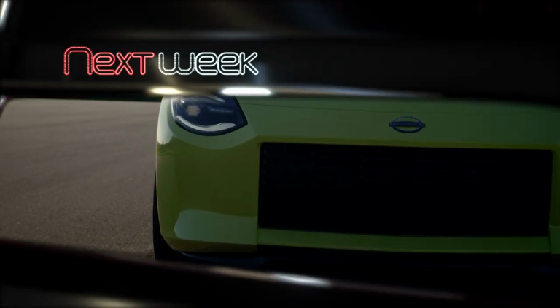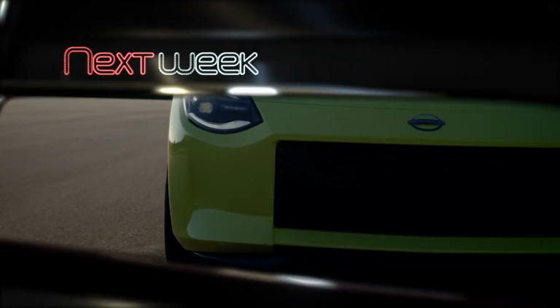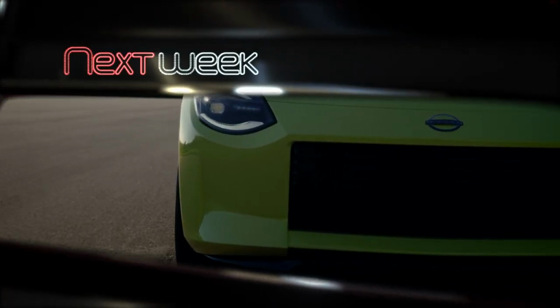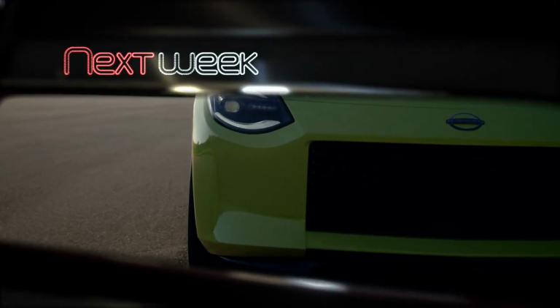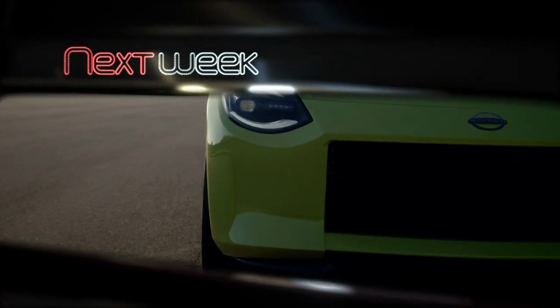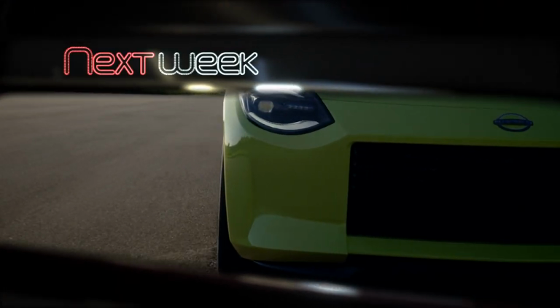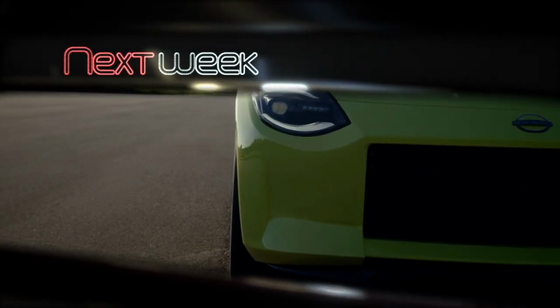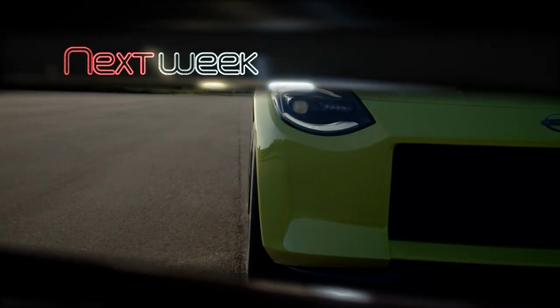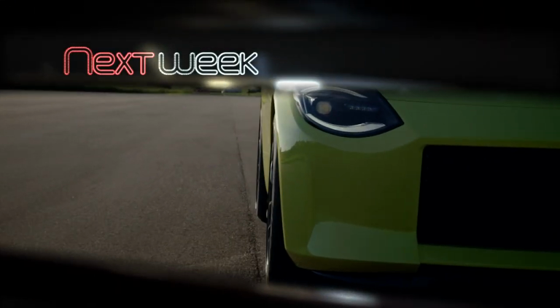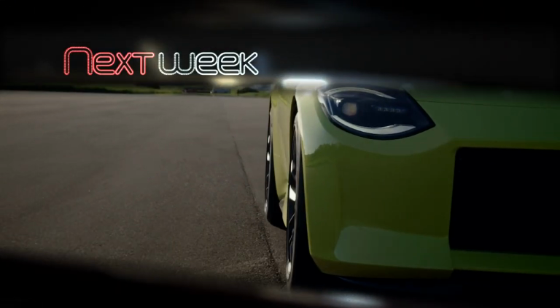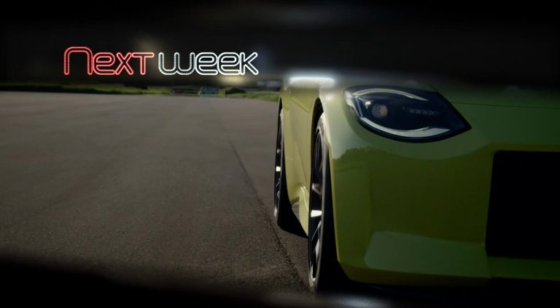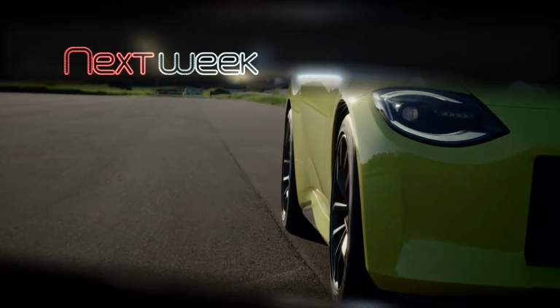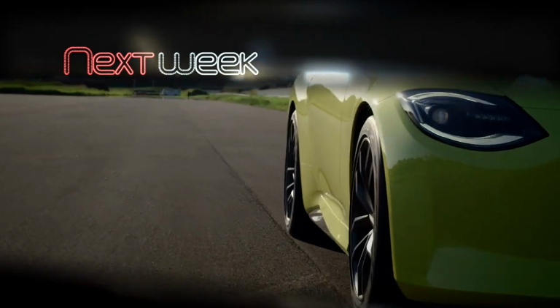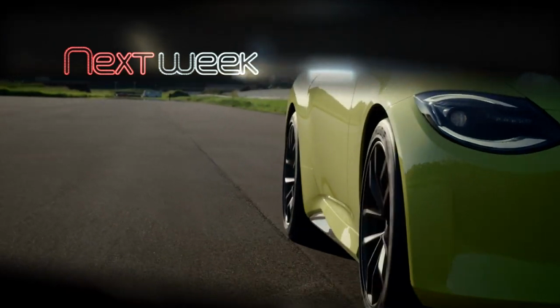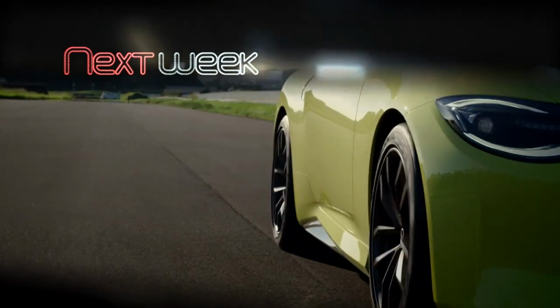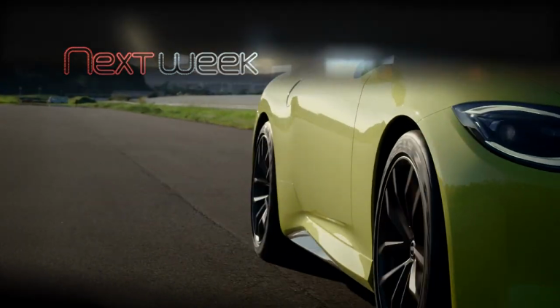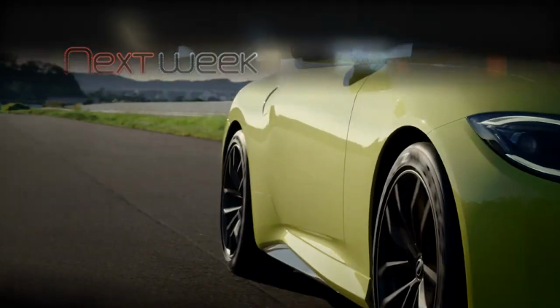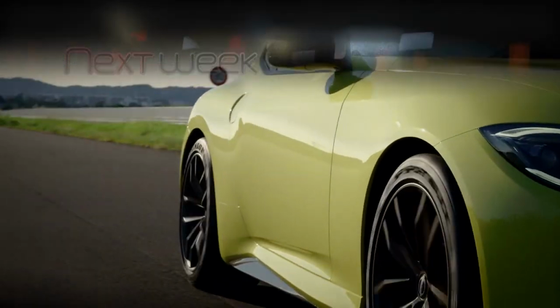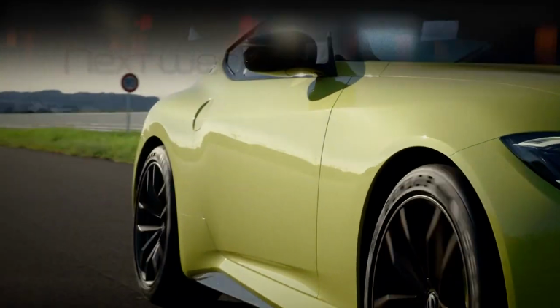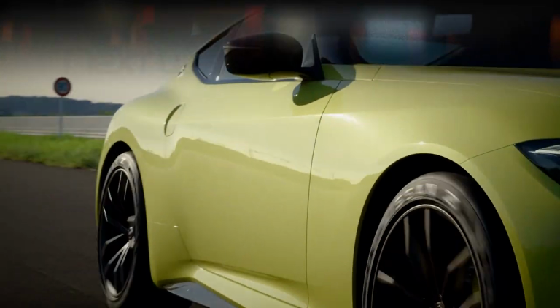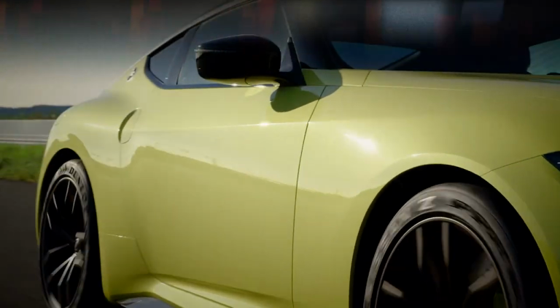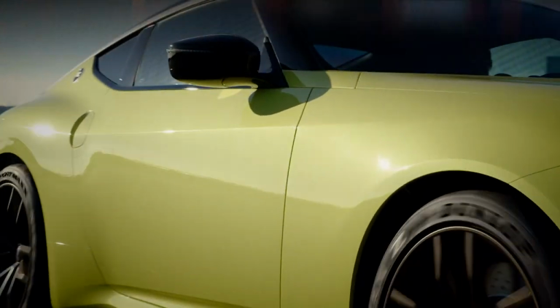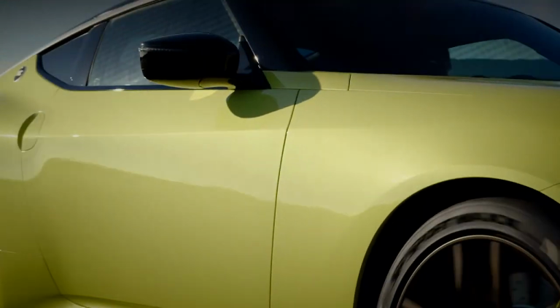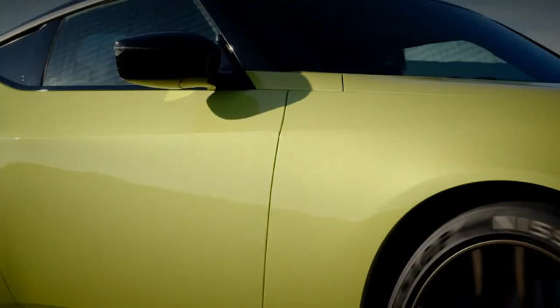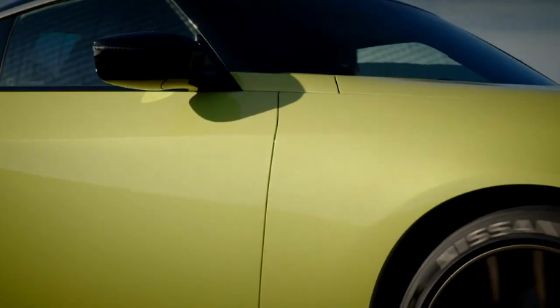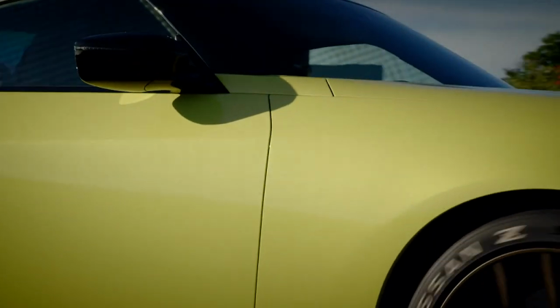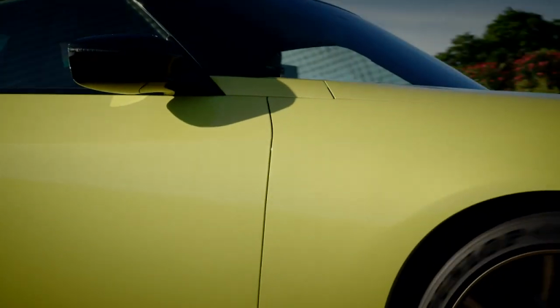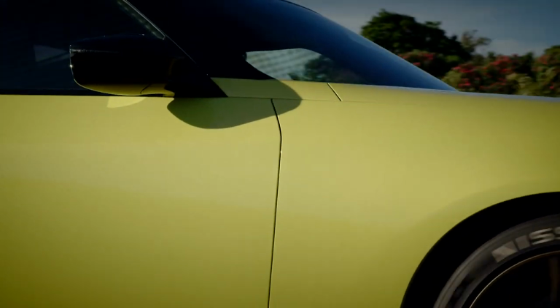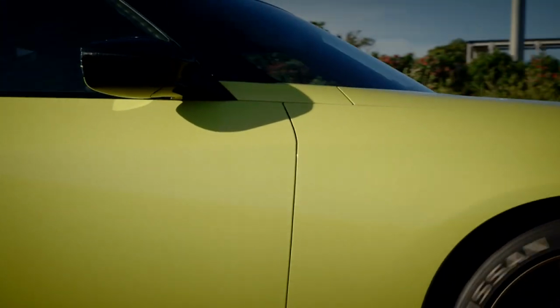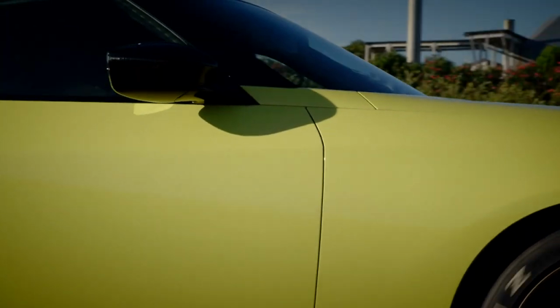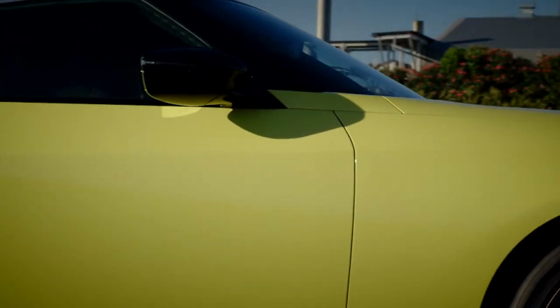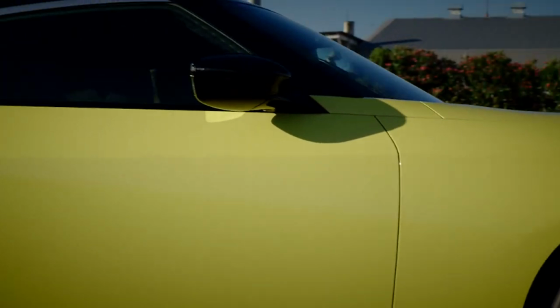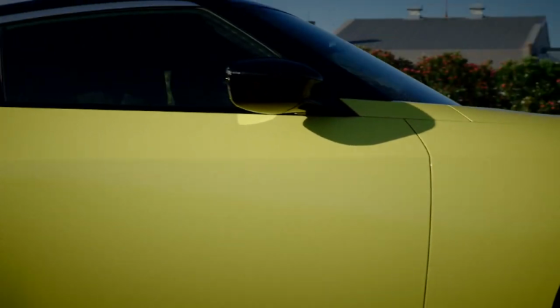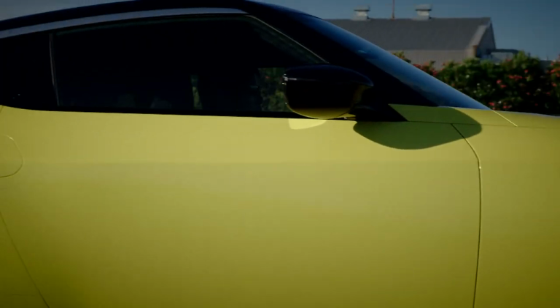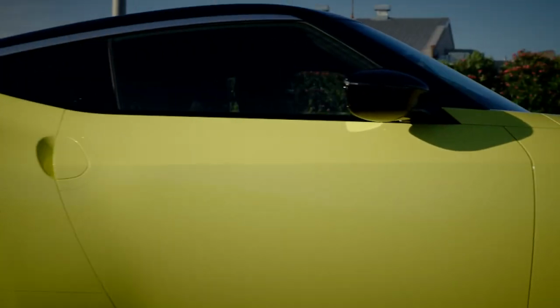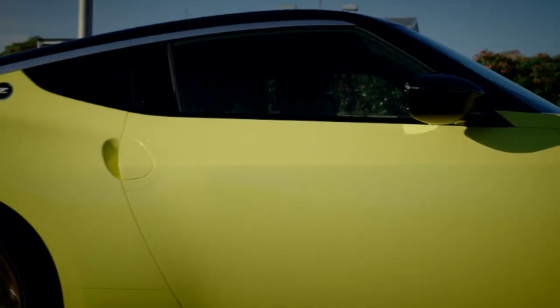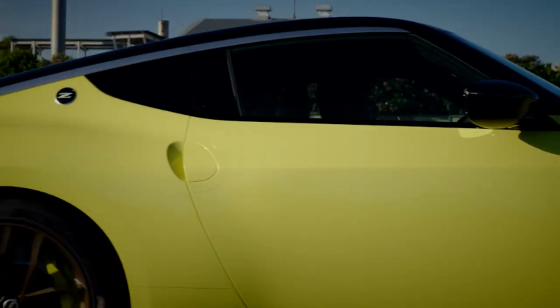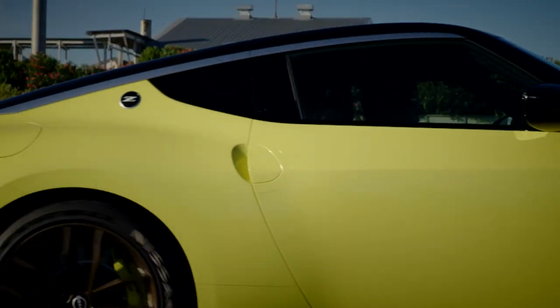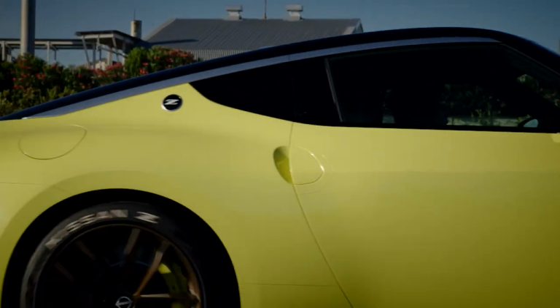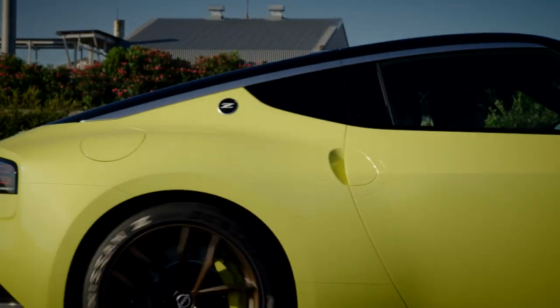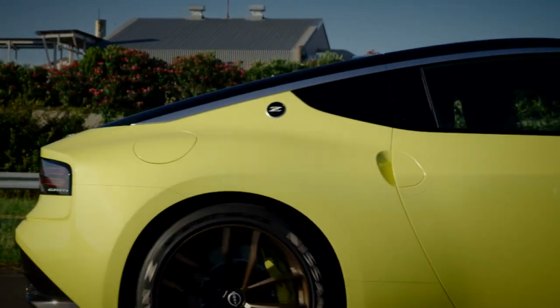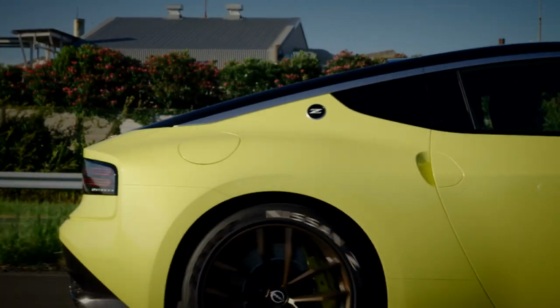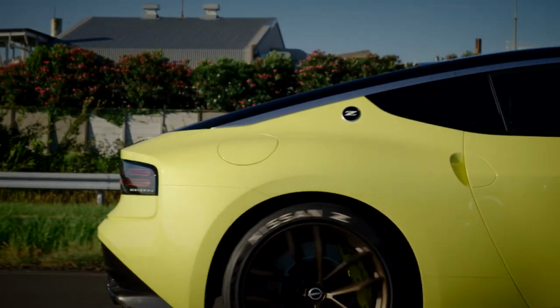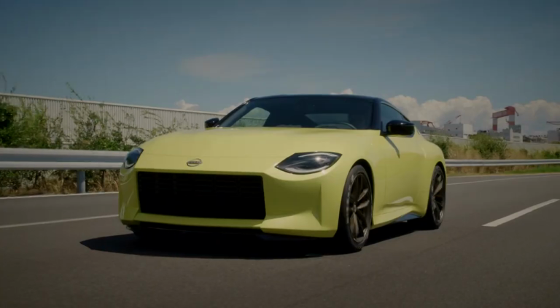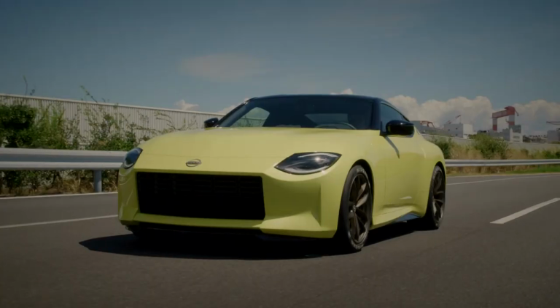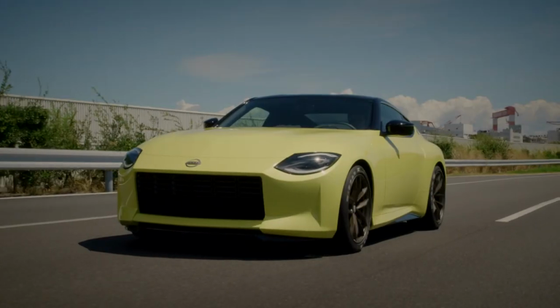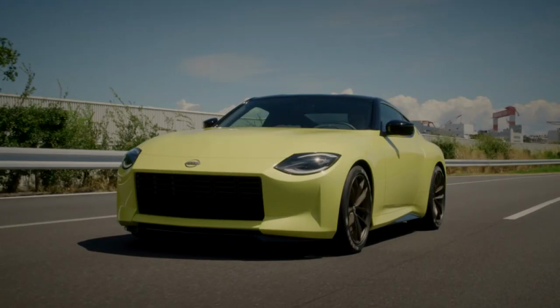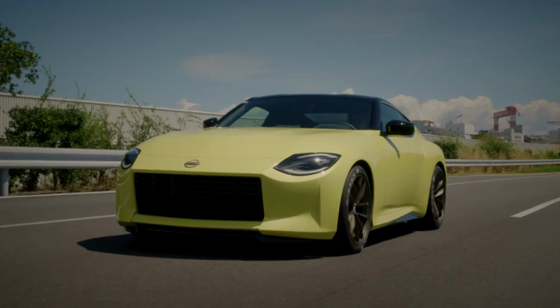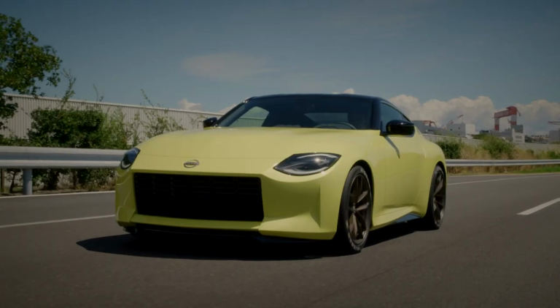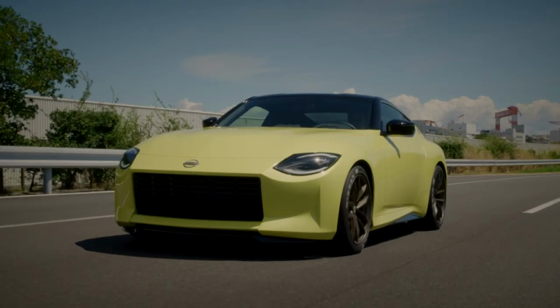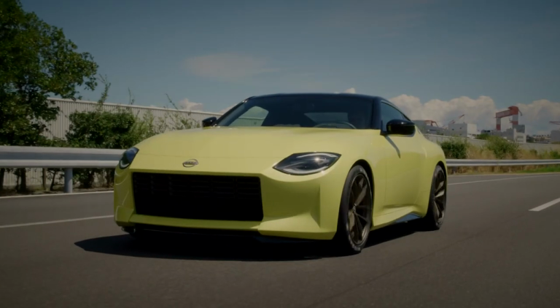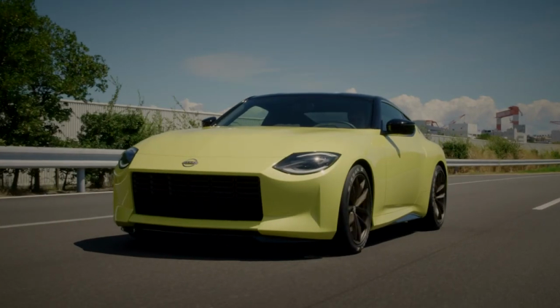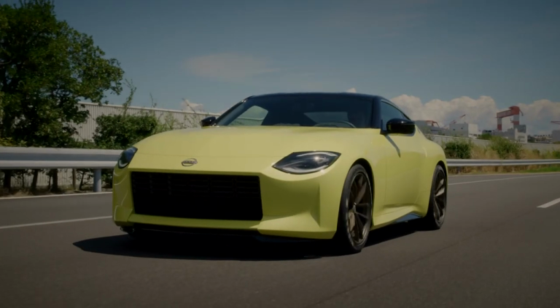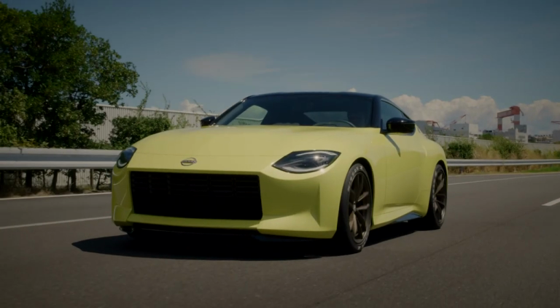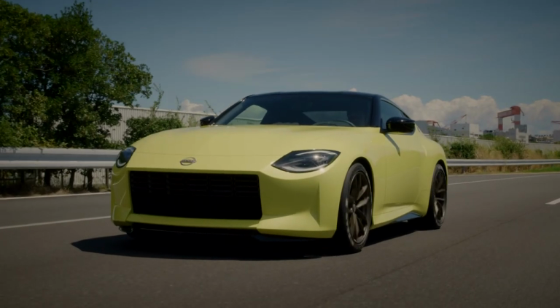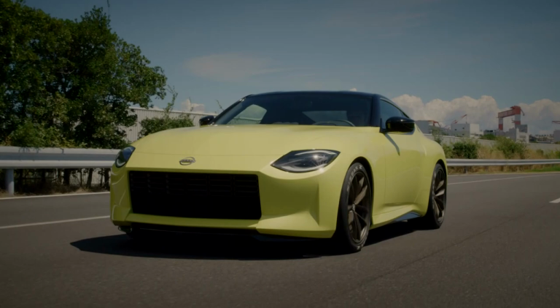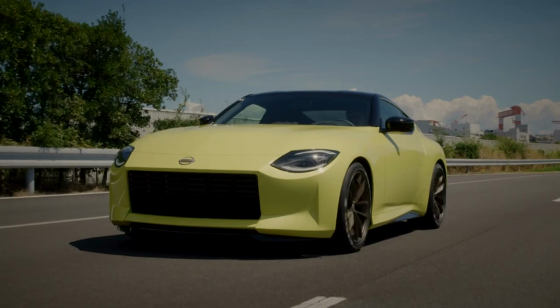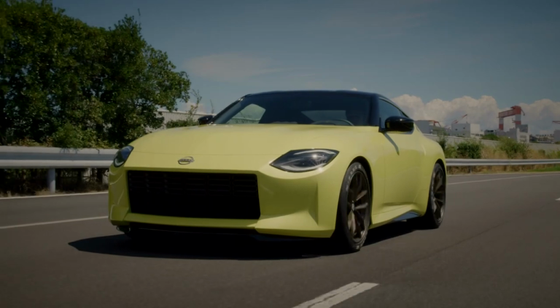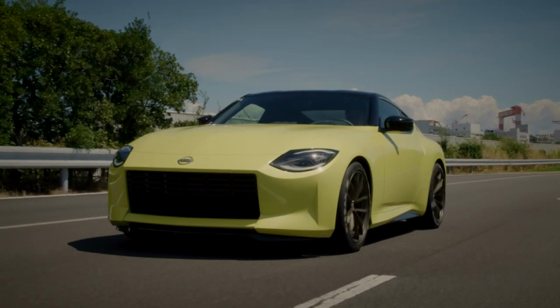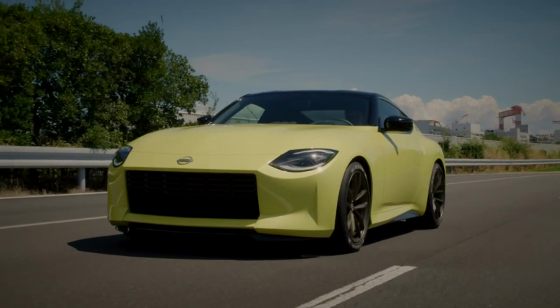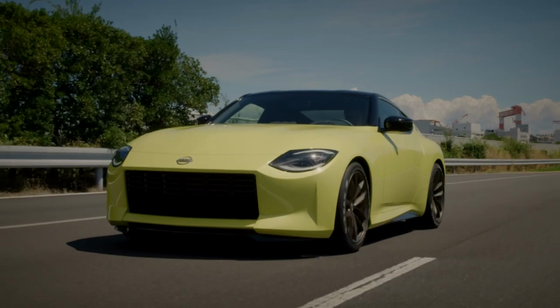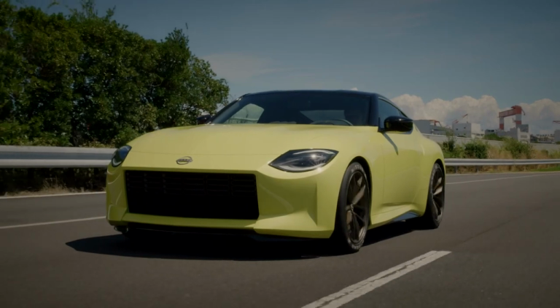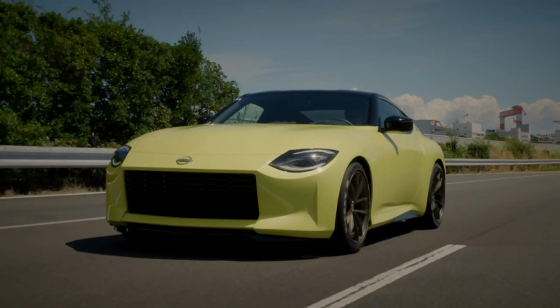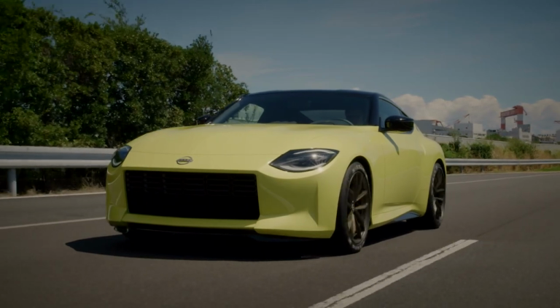Join us again next week on Auto Mondial as we take a look at Nissan's latest sports car, the new Z Proto.